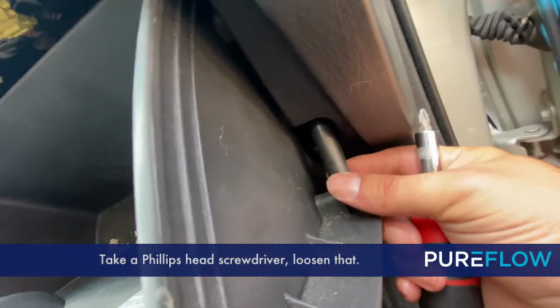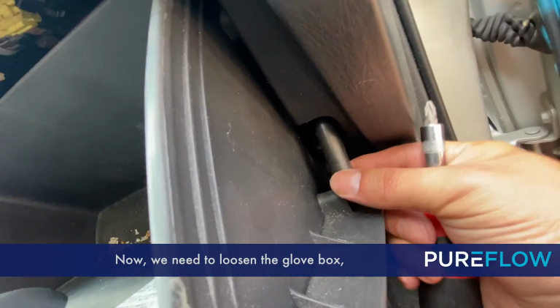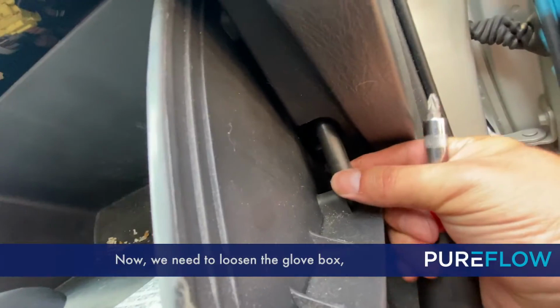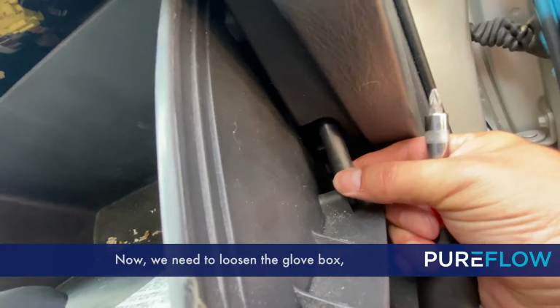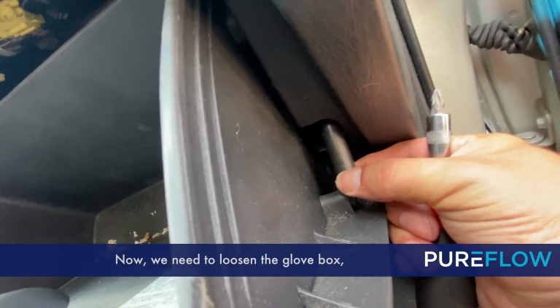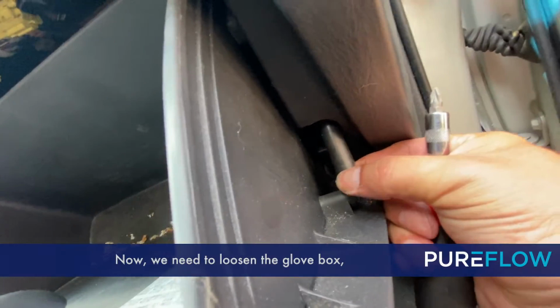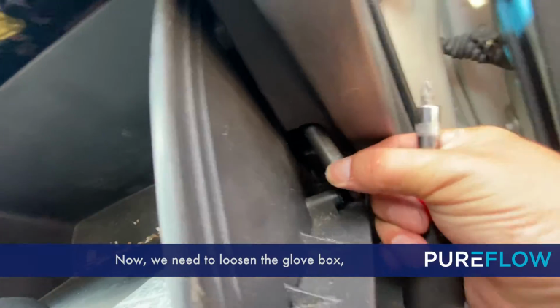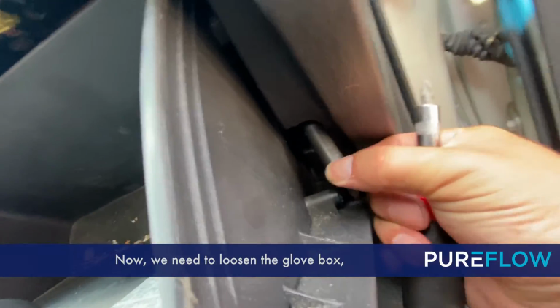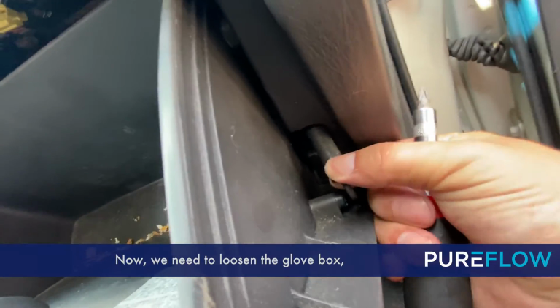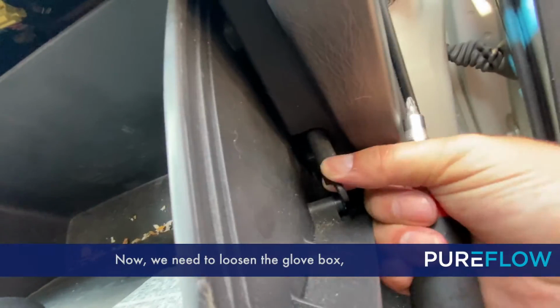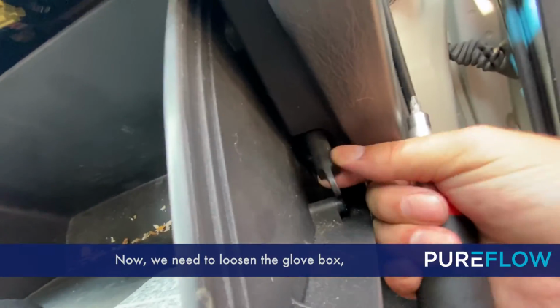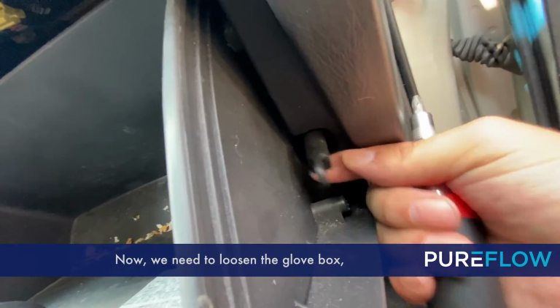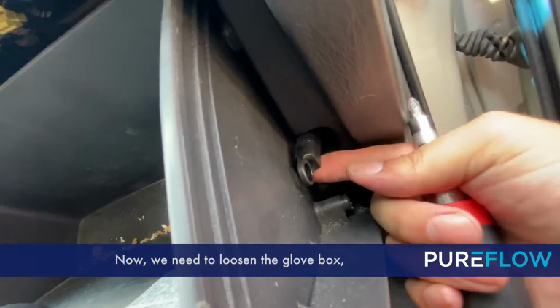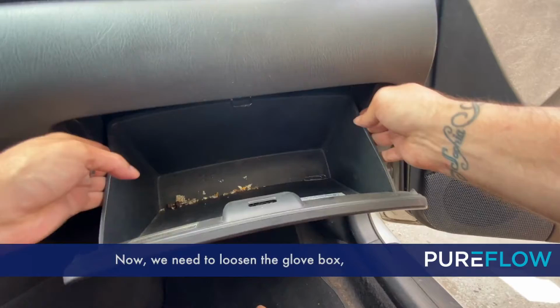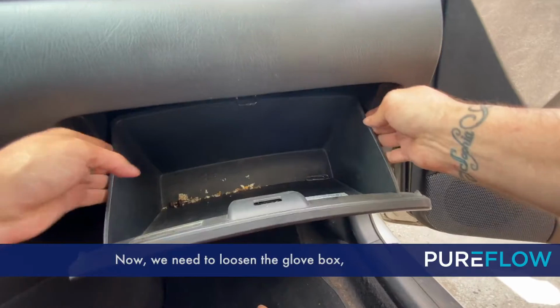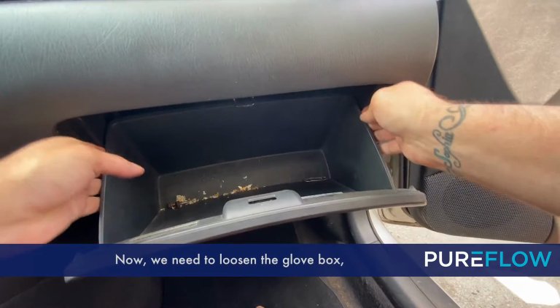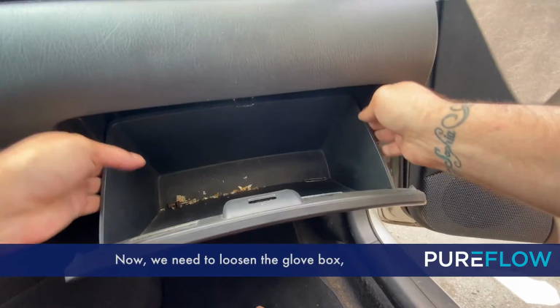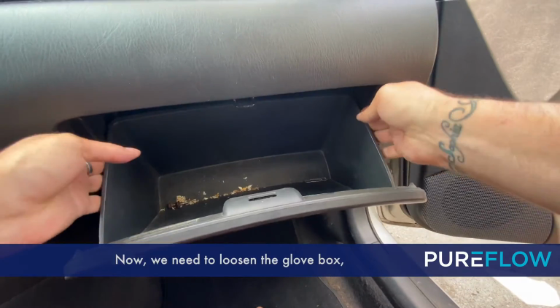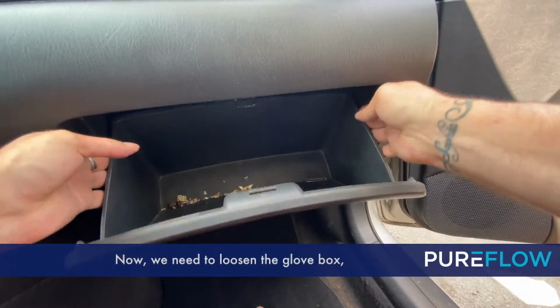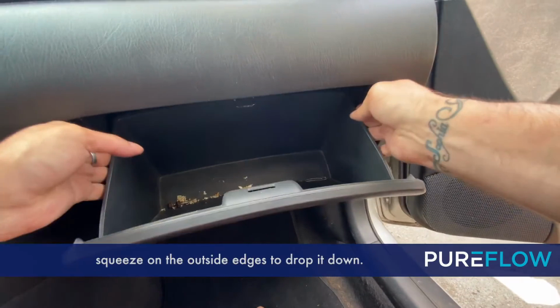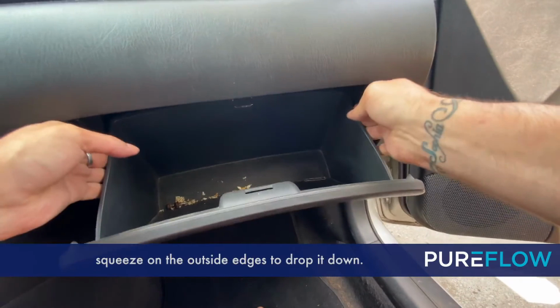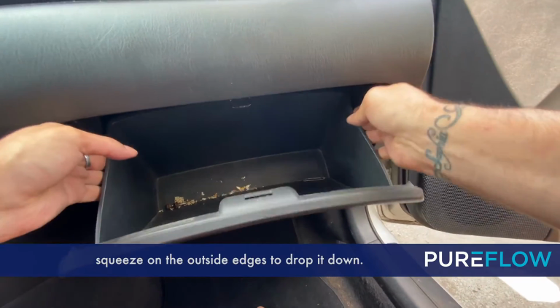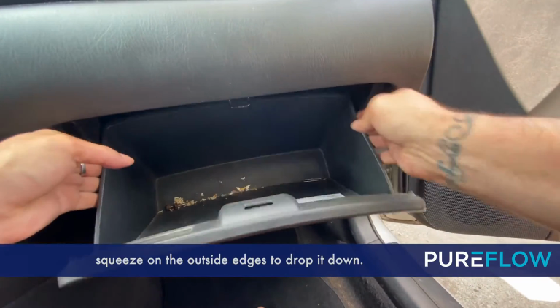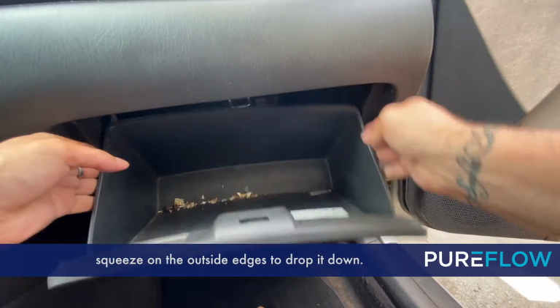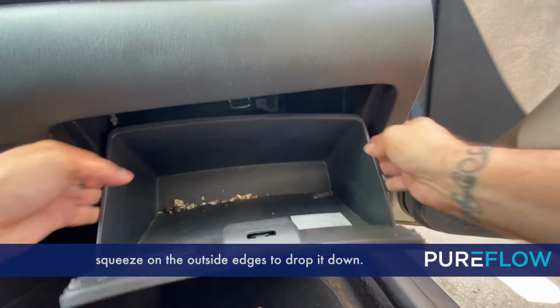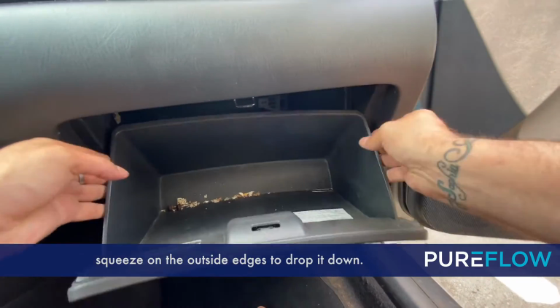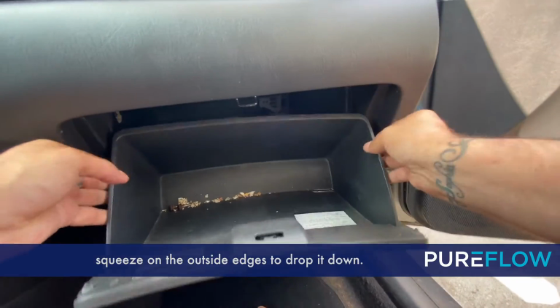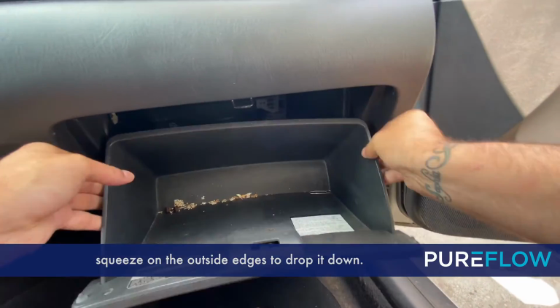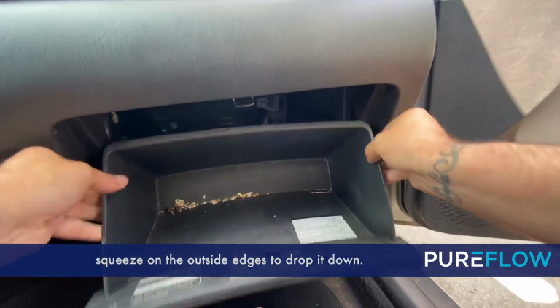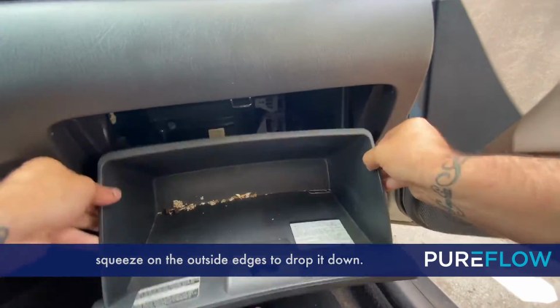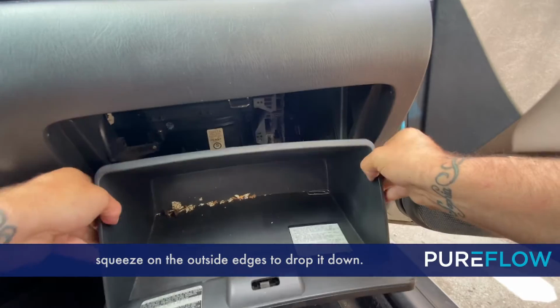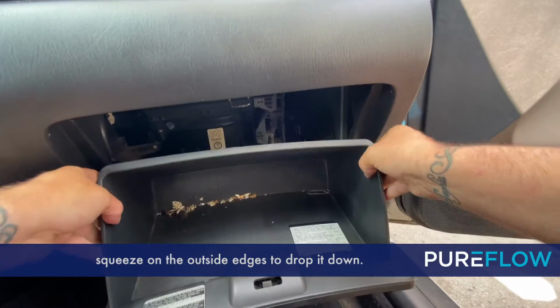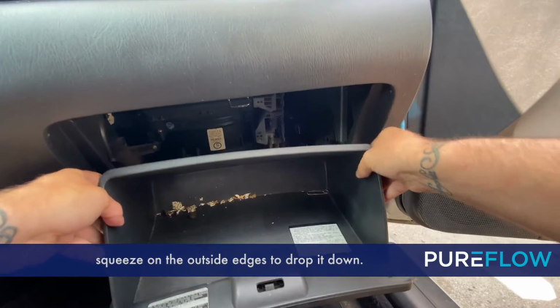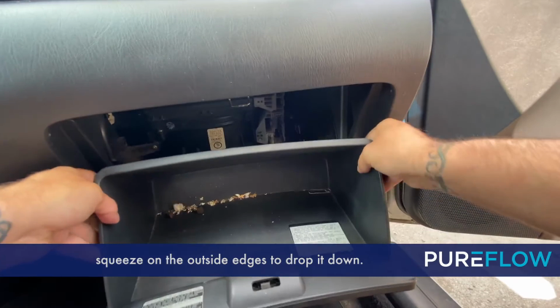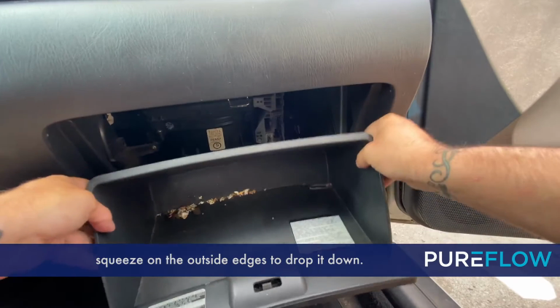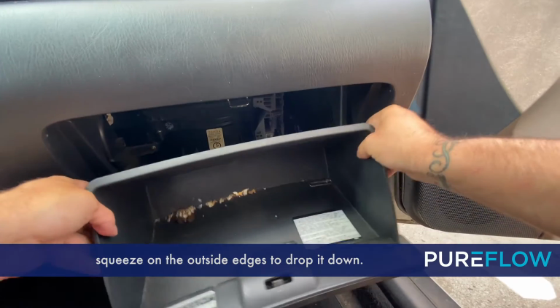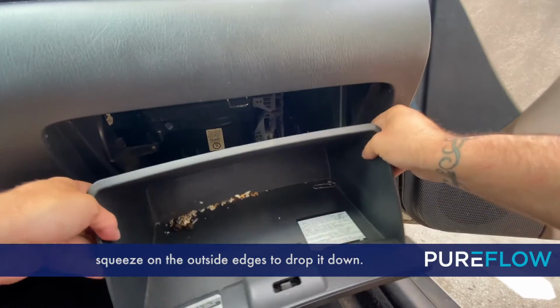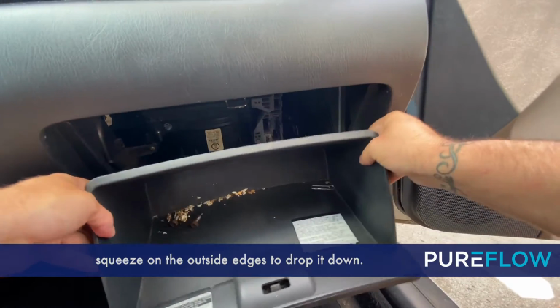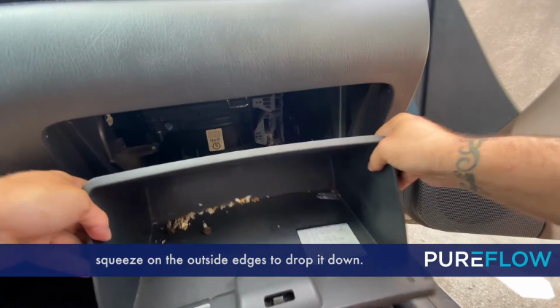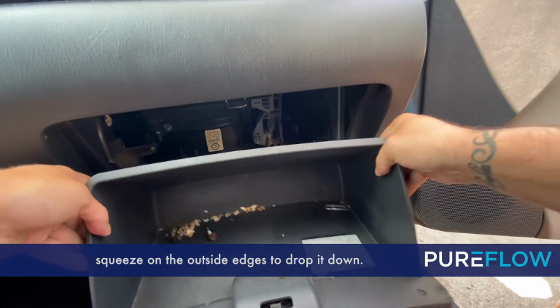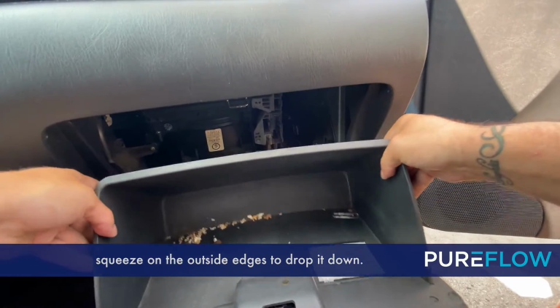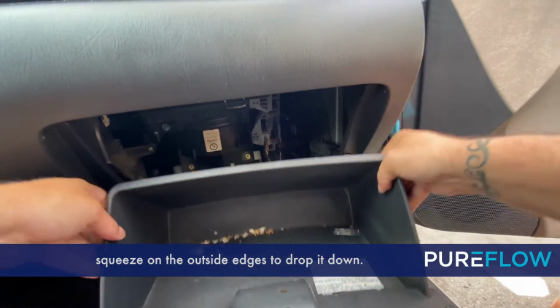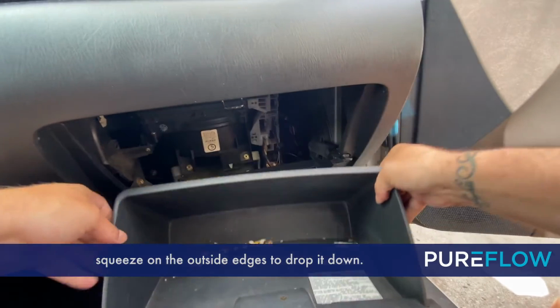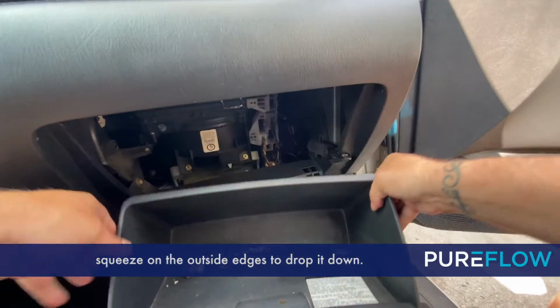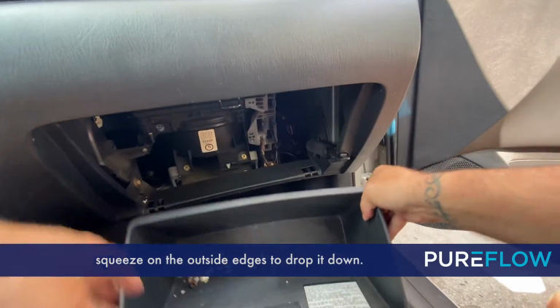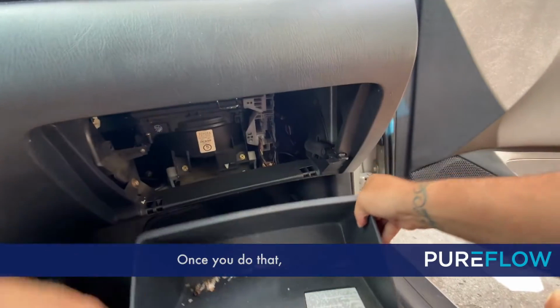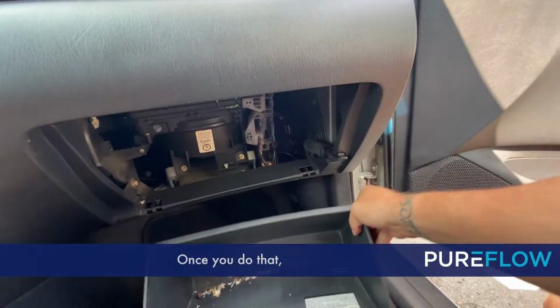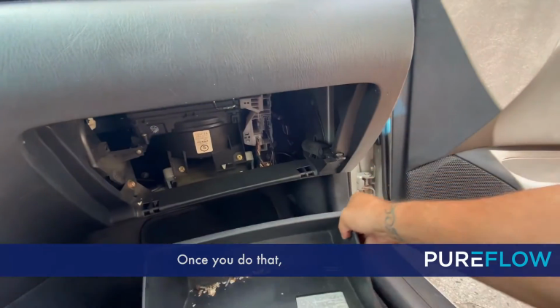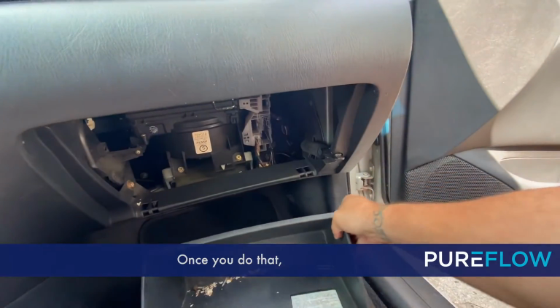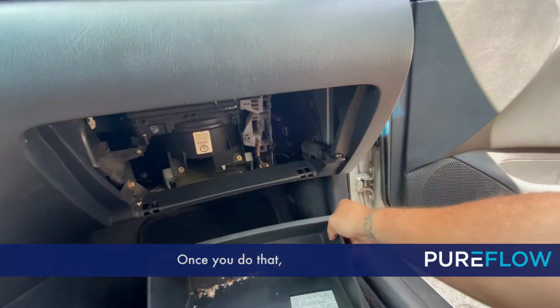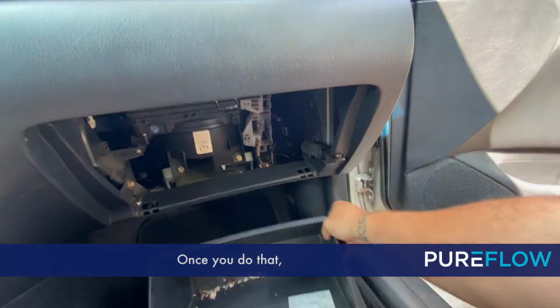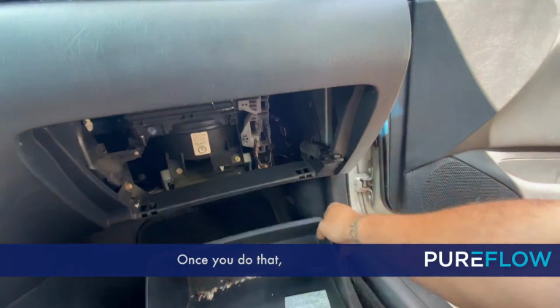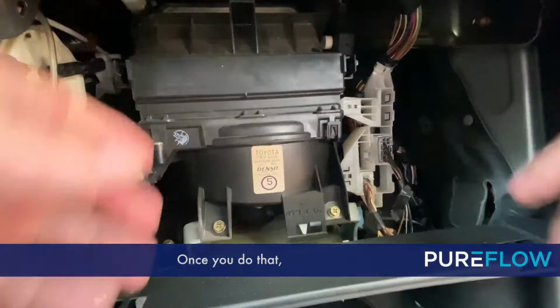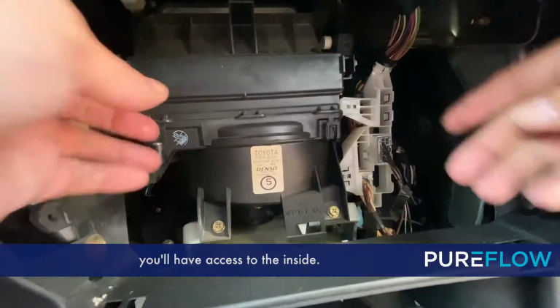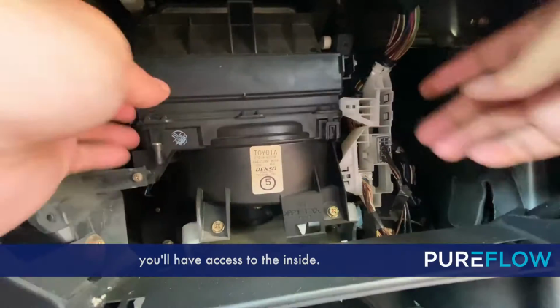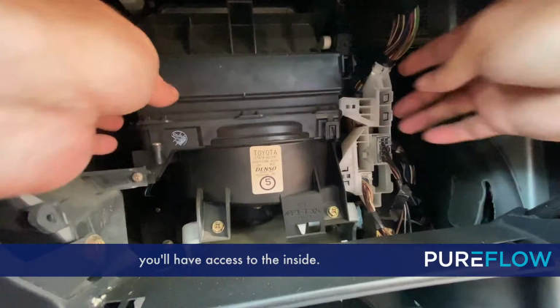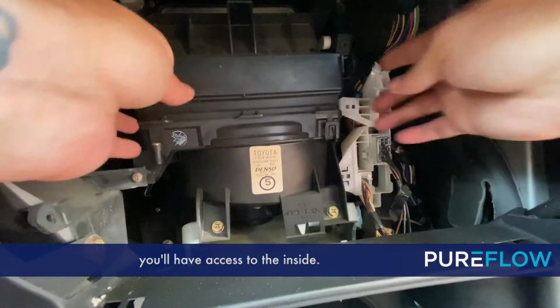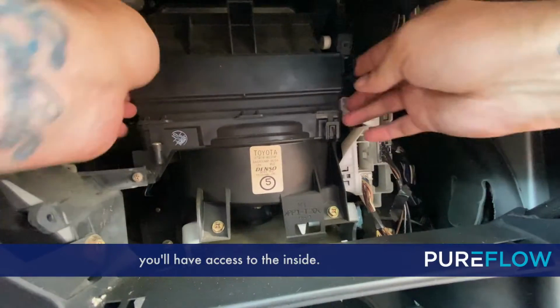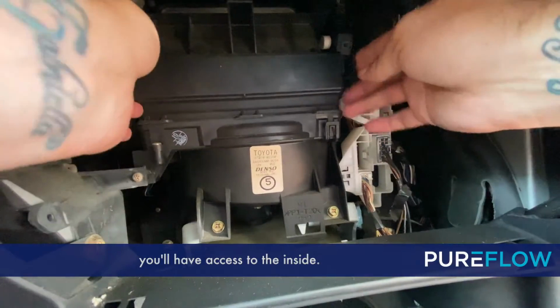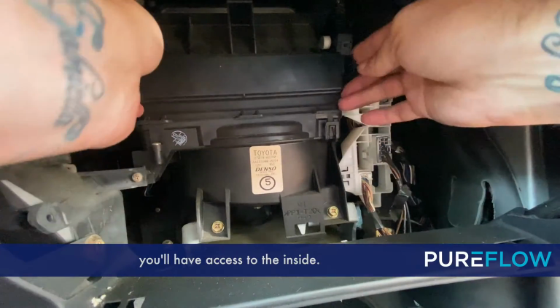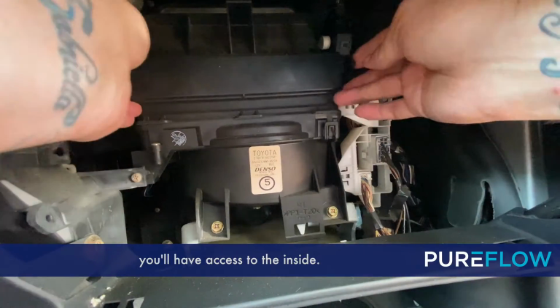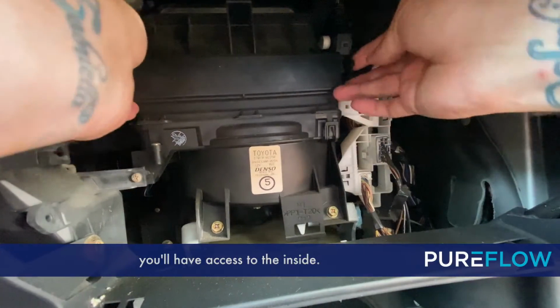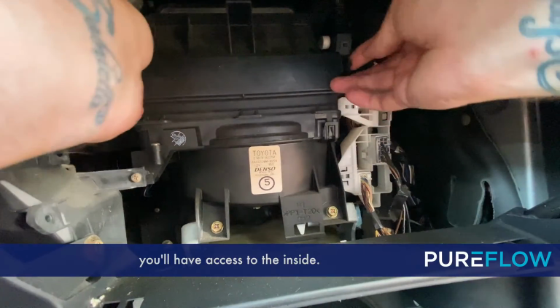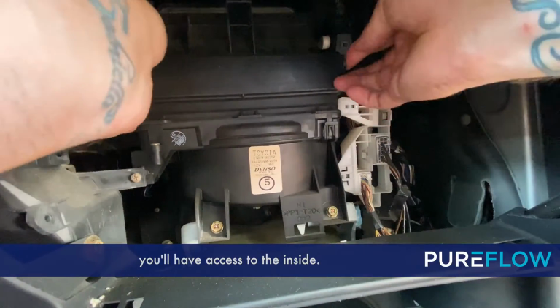Now we need to loosen the glove box. Squeeze on the outside edges to drop it down. Once you do that, you'll have access to the inside.